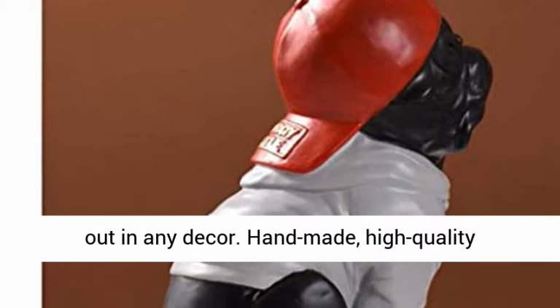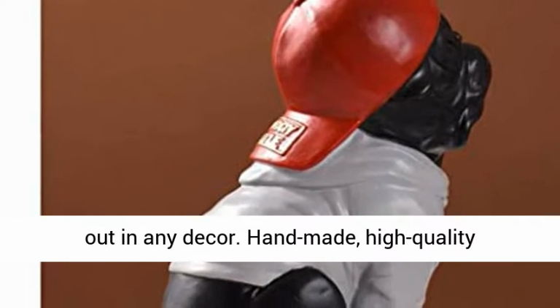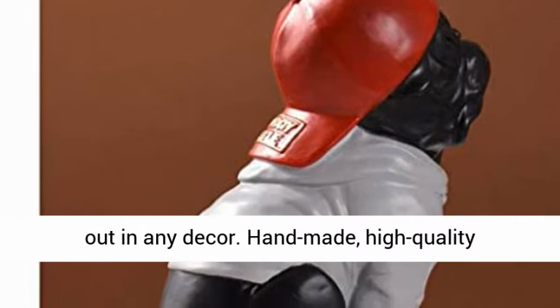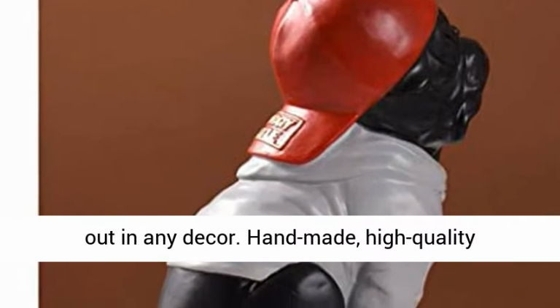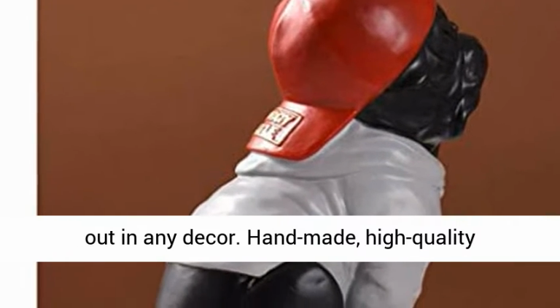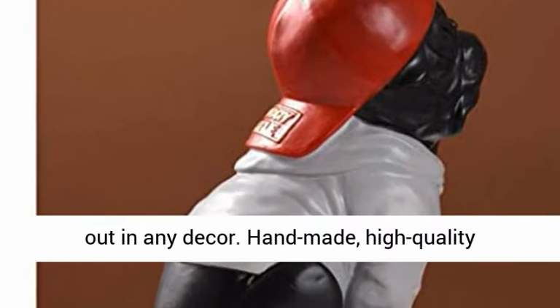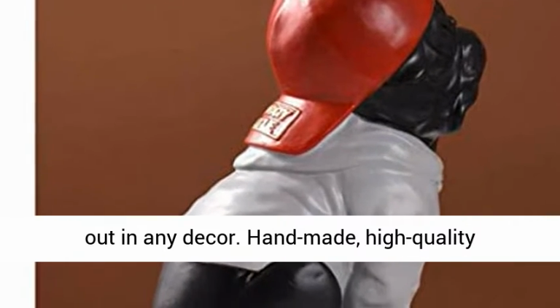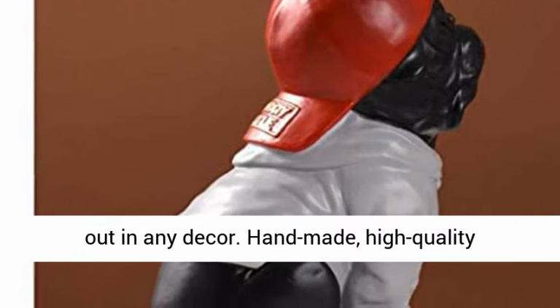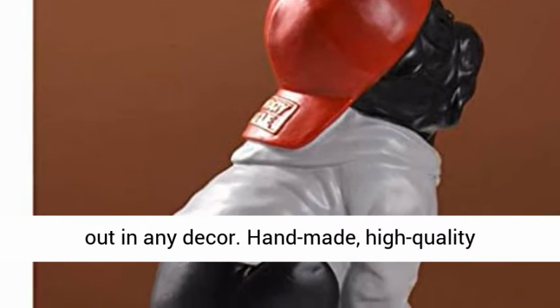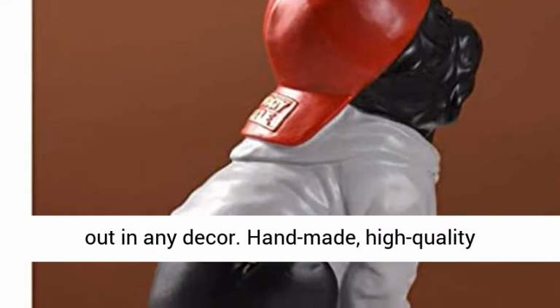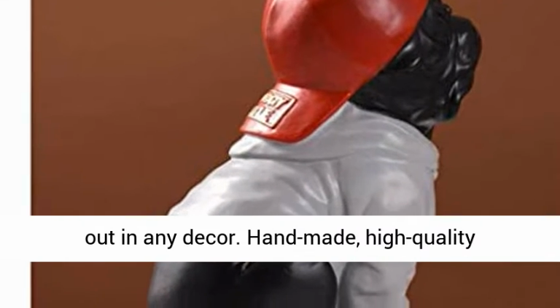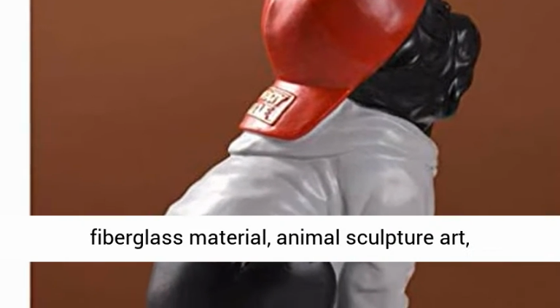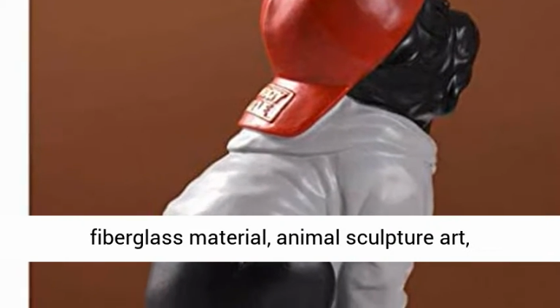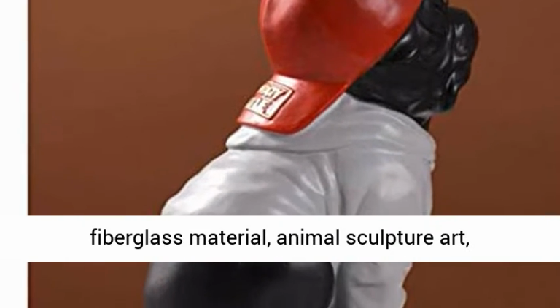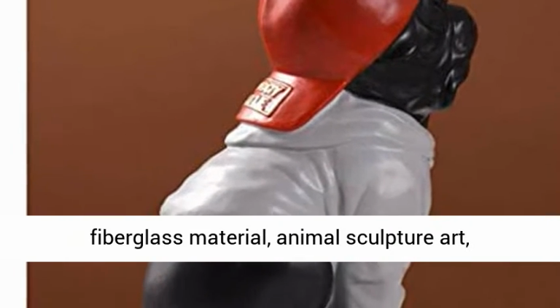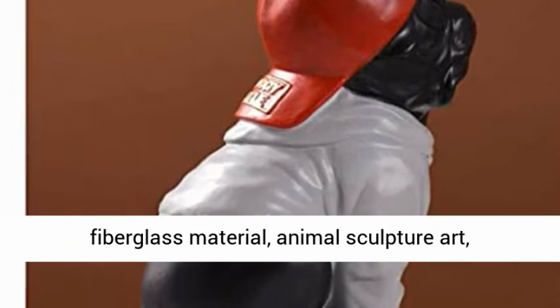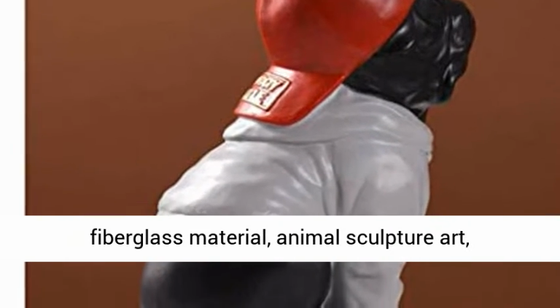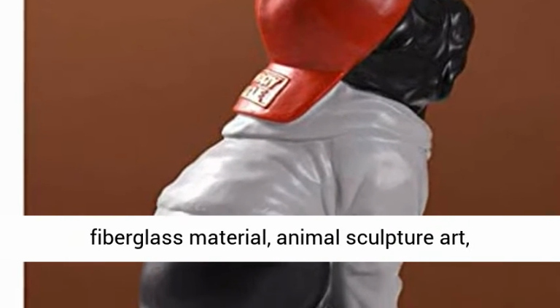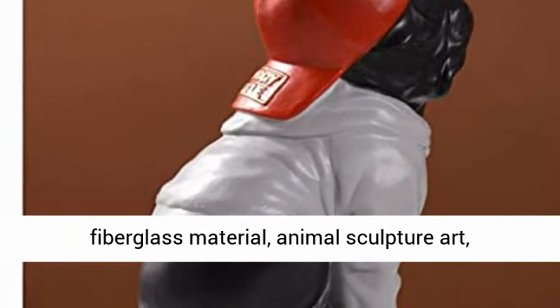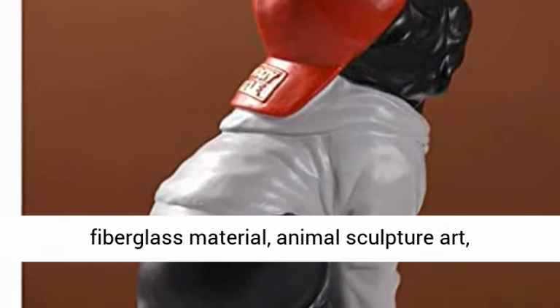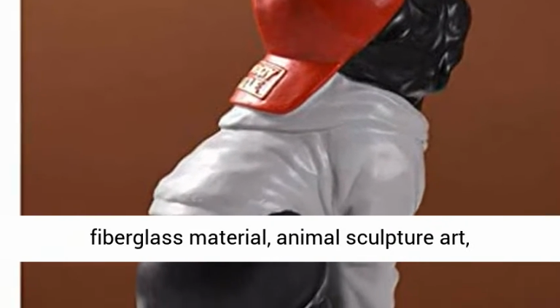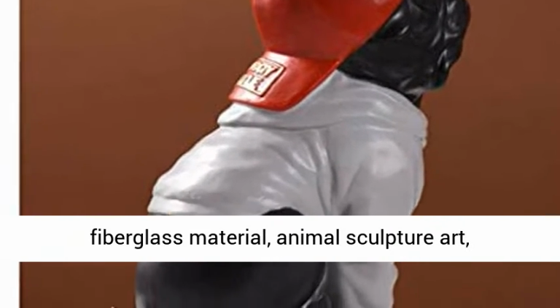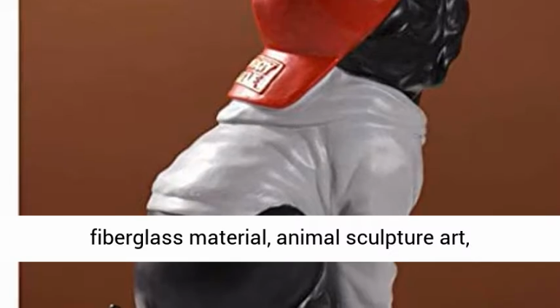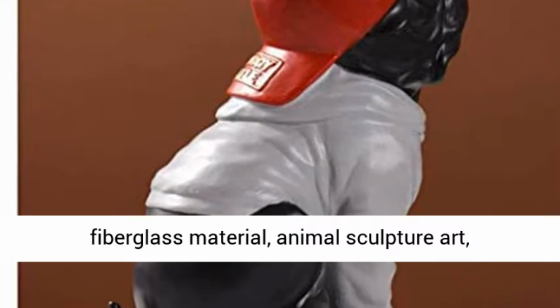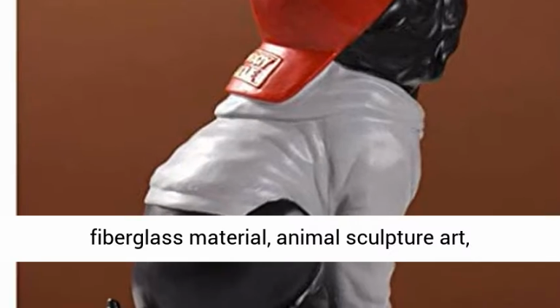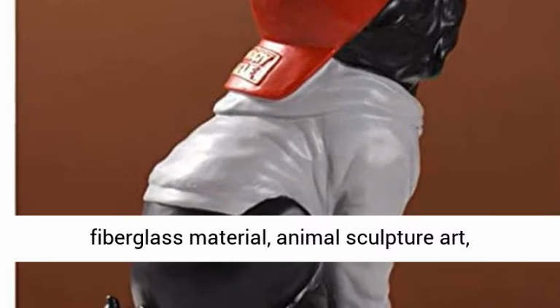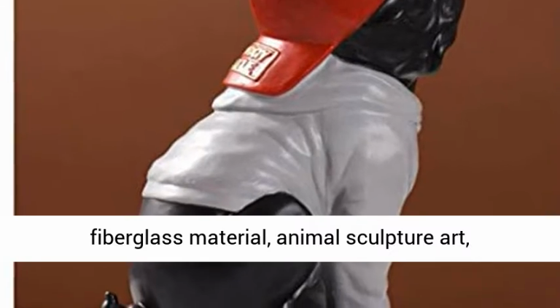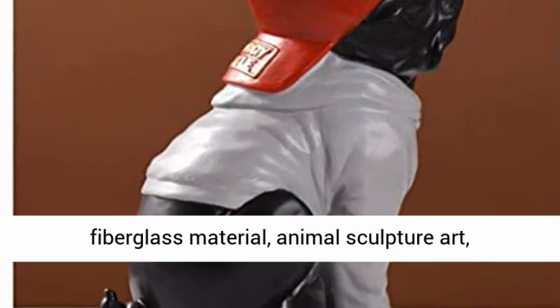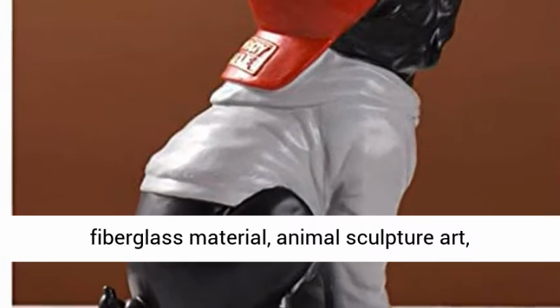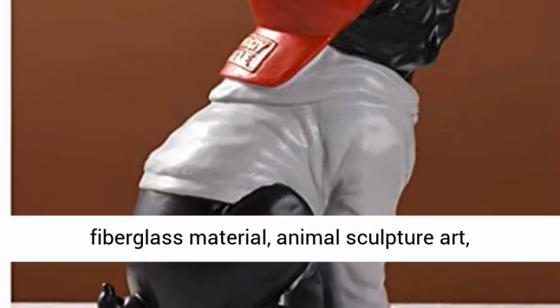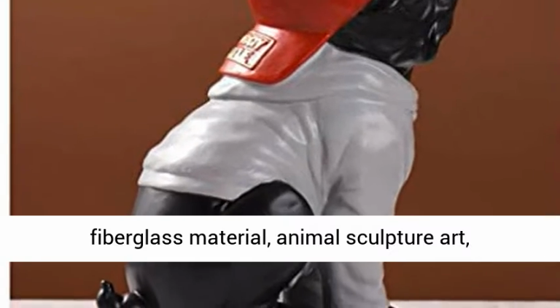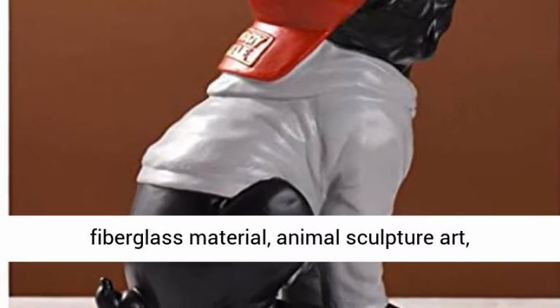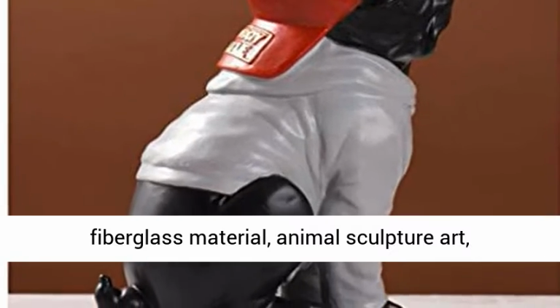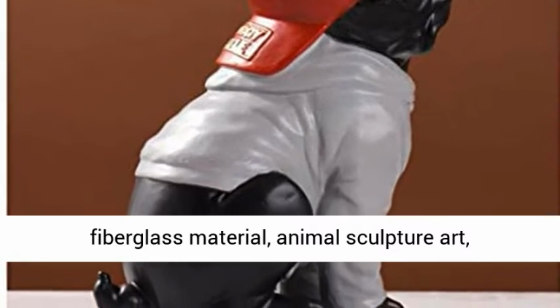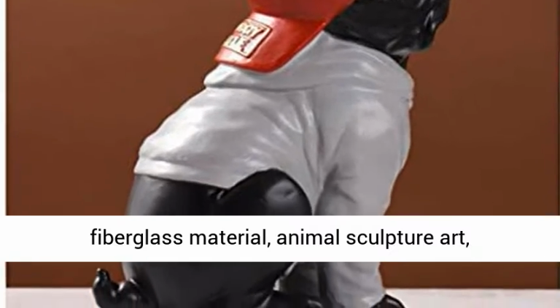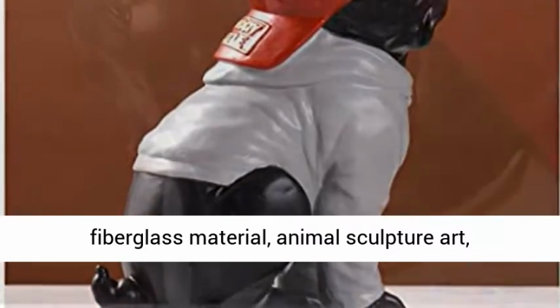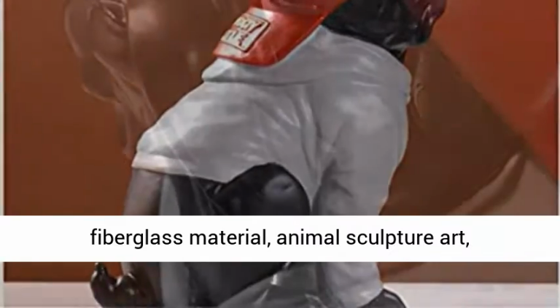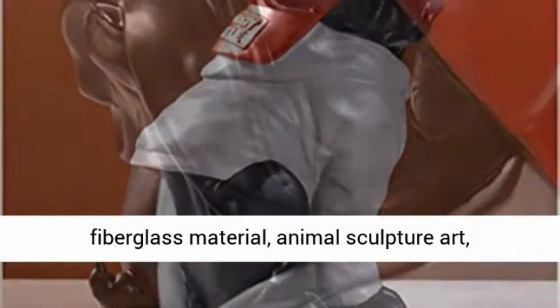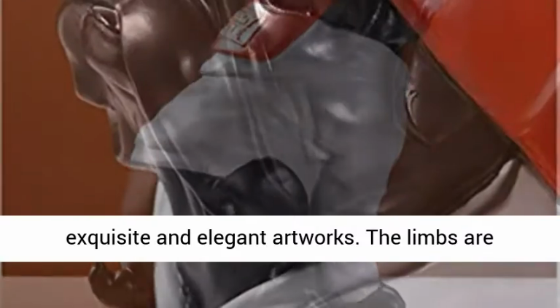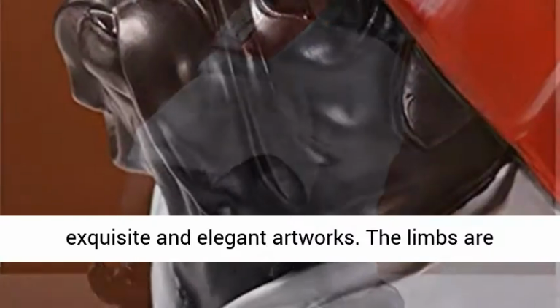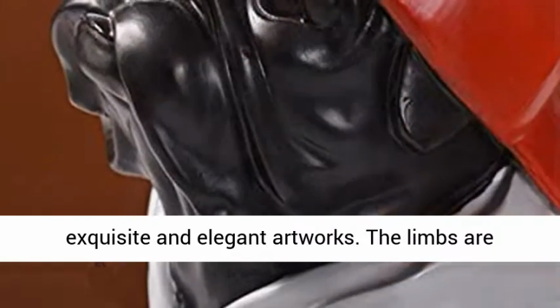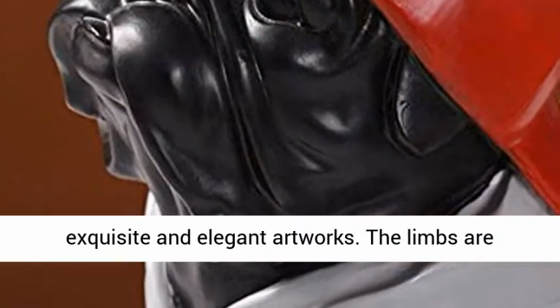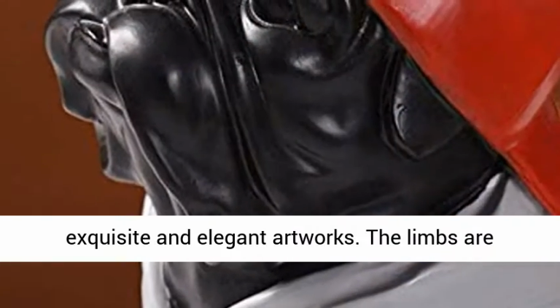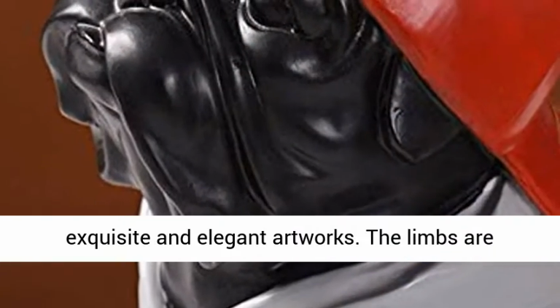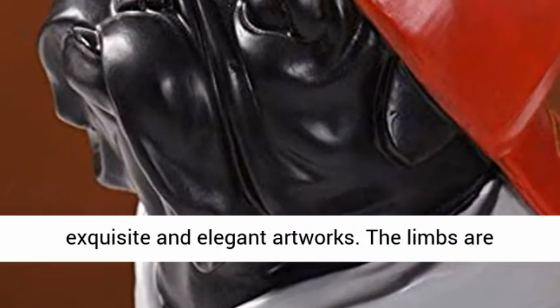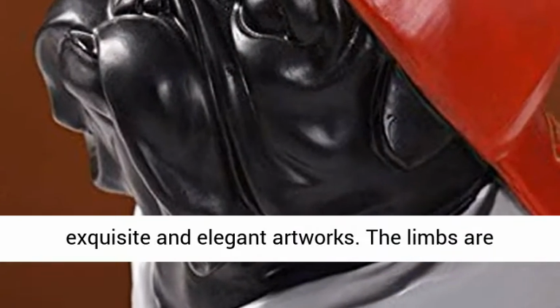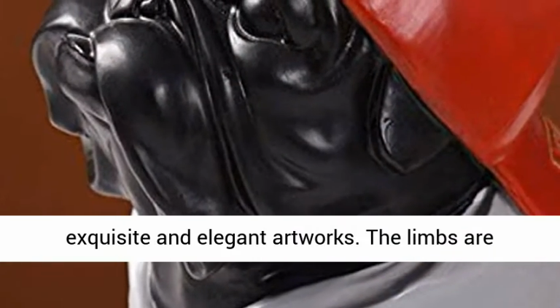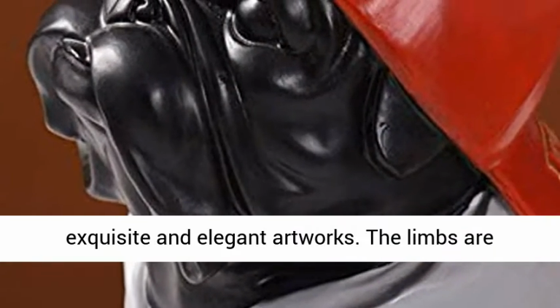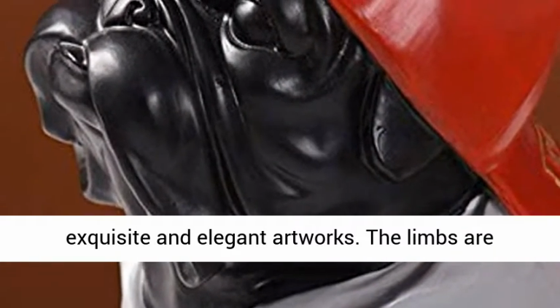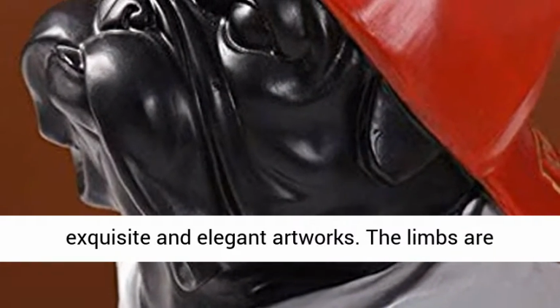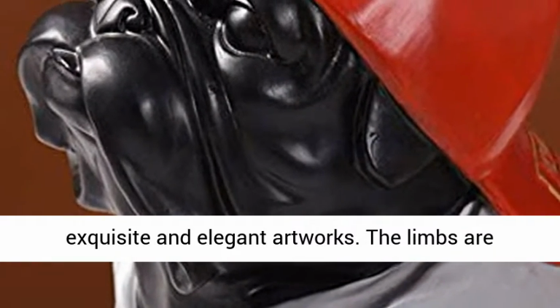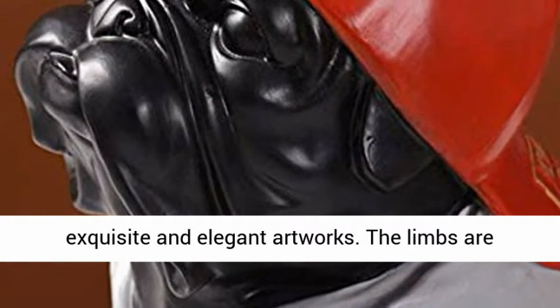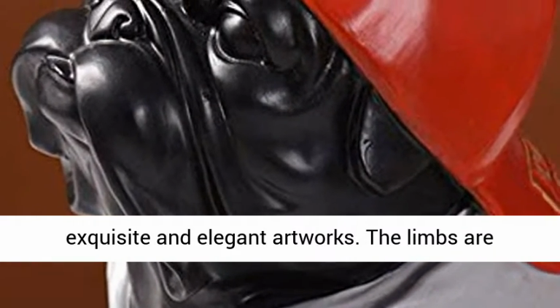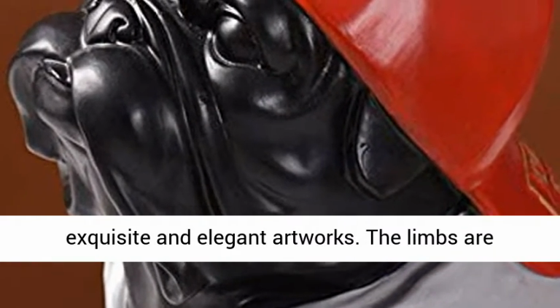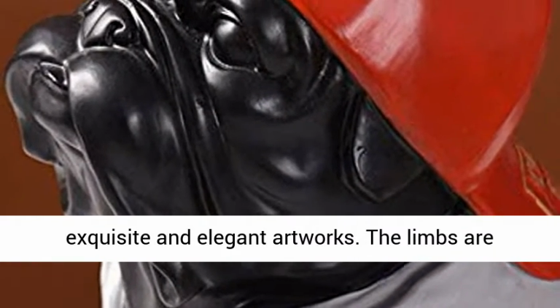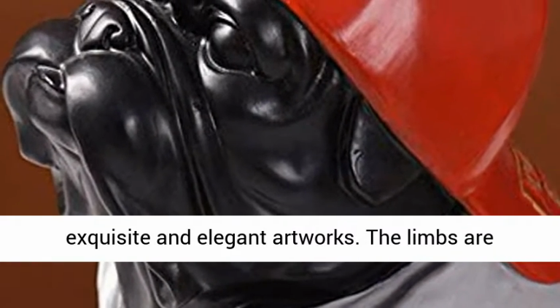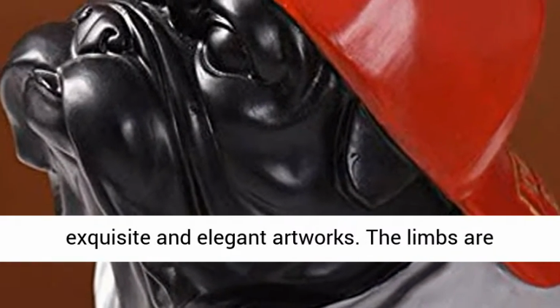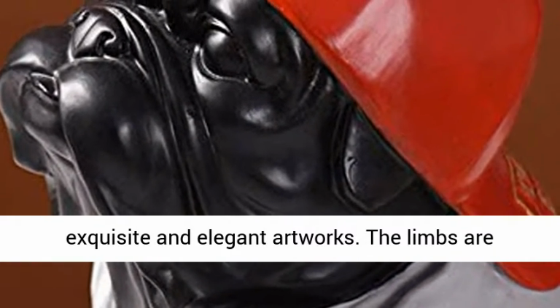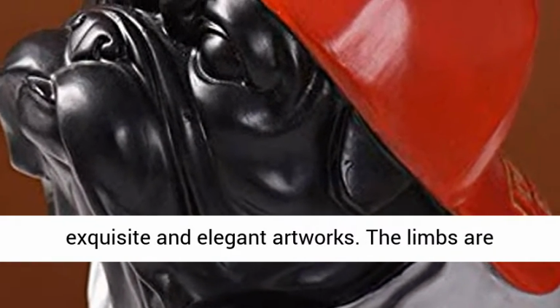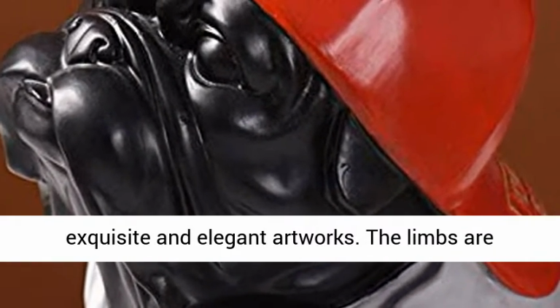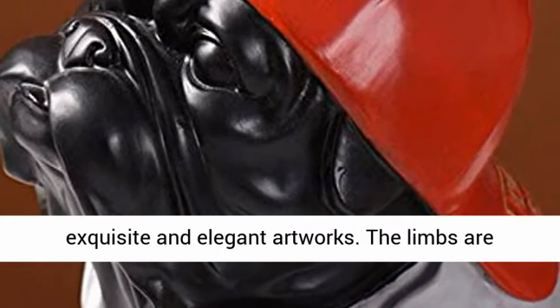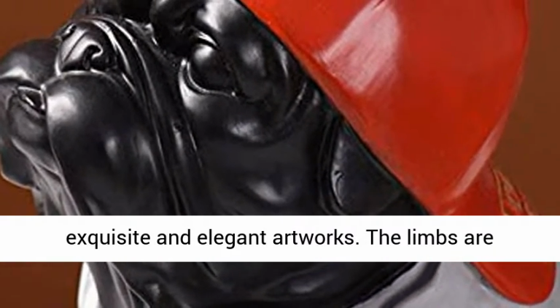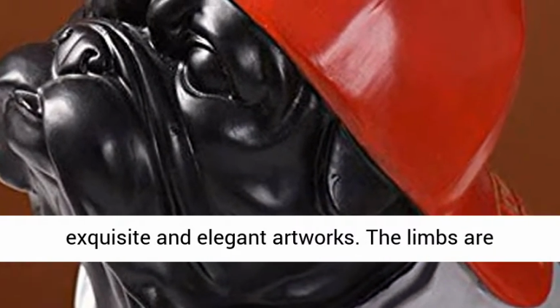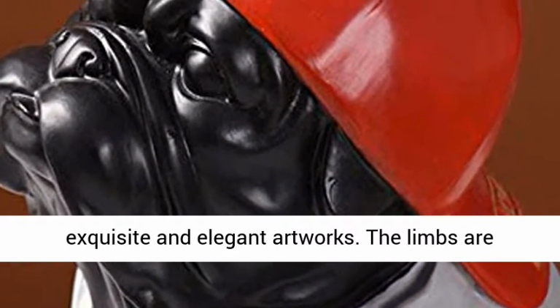Handmade, high-quality fiberglass material, animal sculpture art — exquisite and elegant artworks.